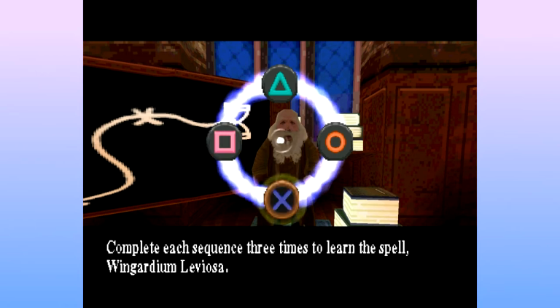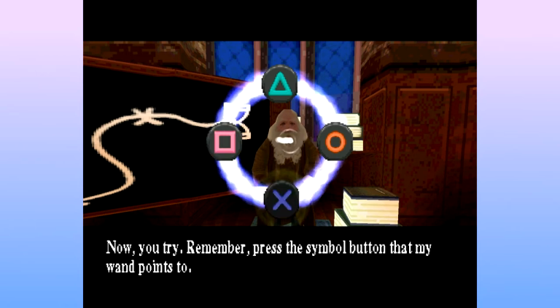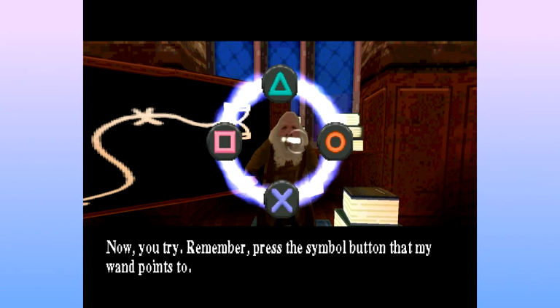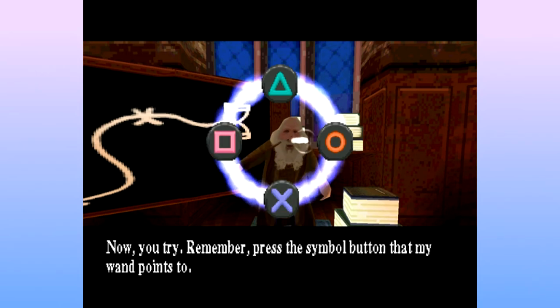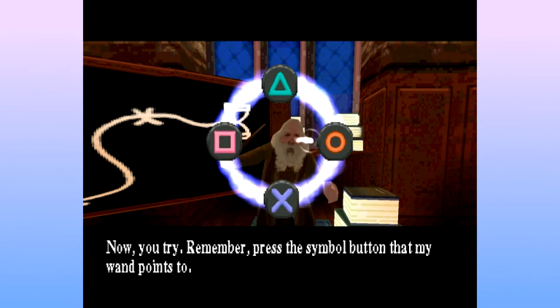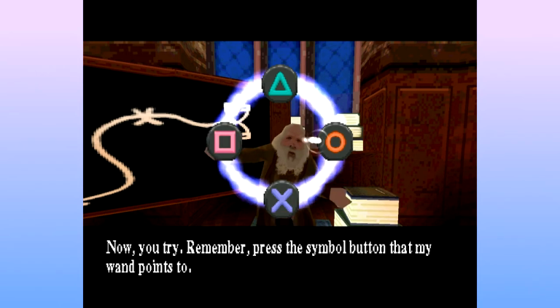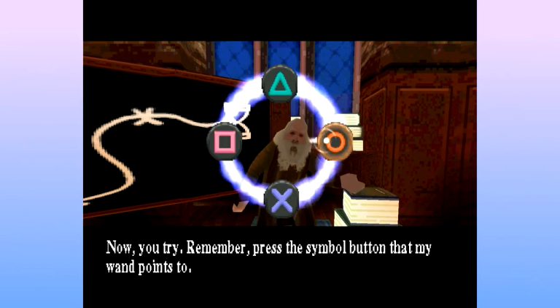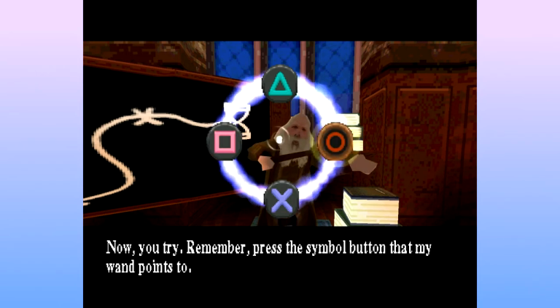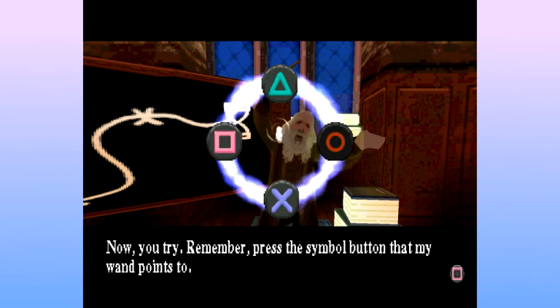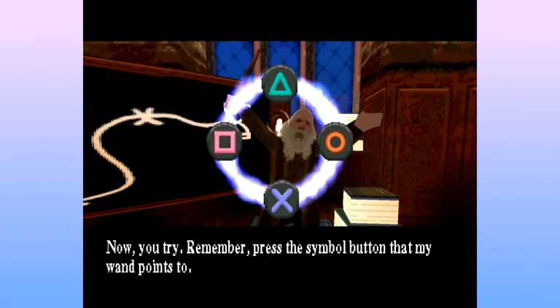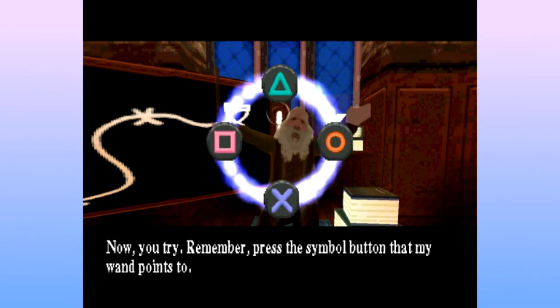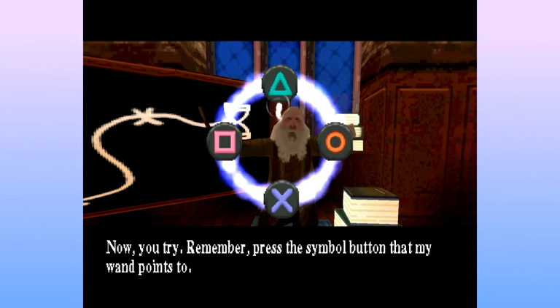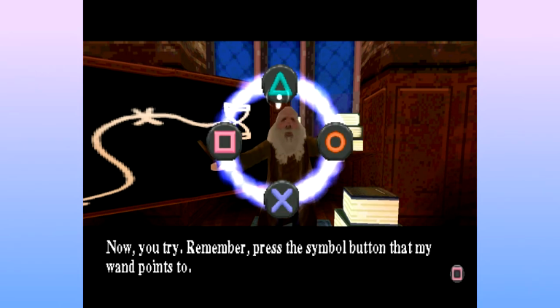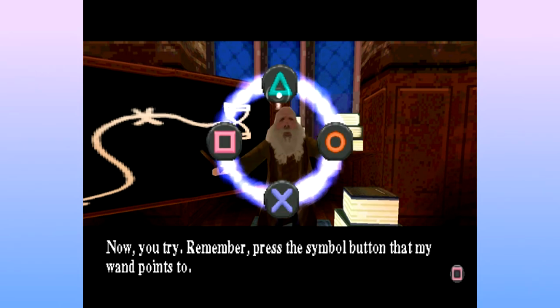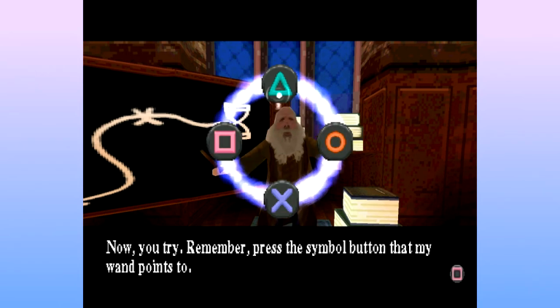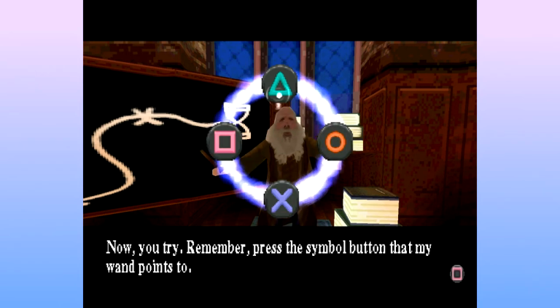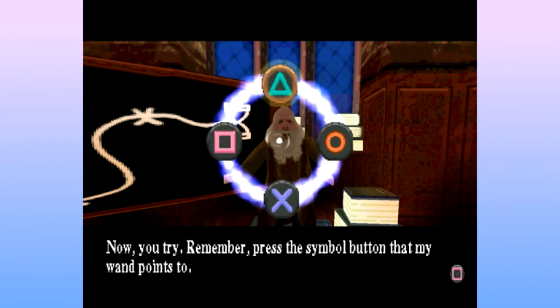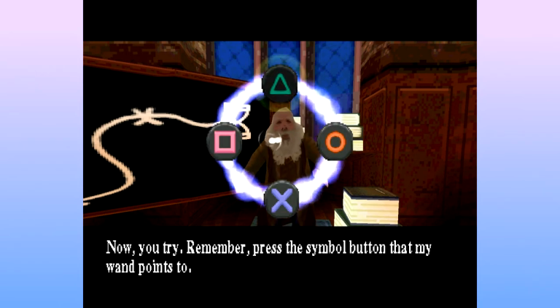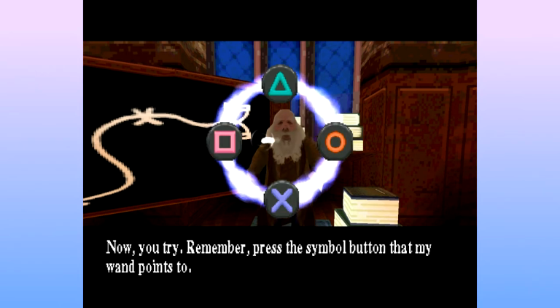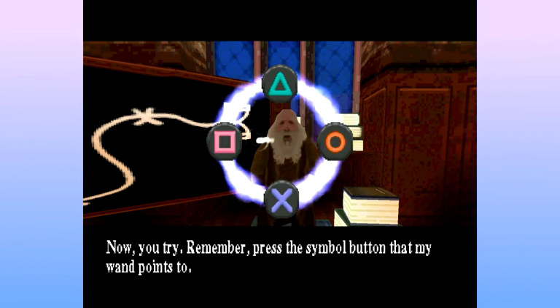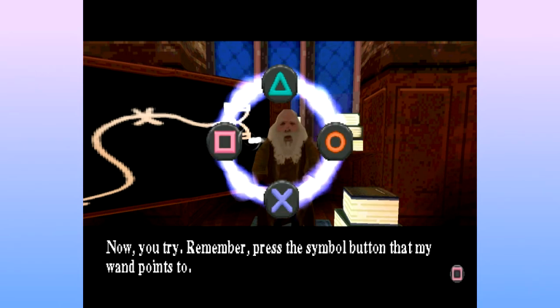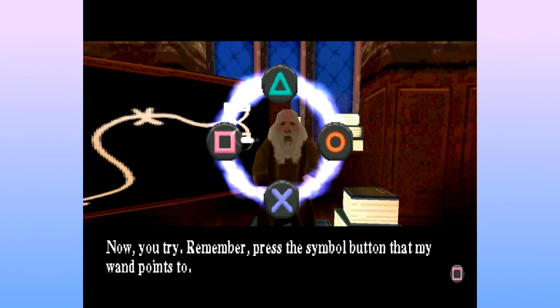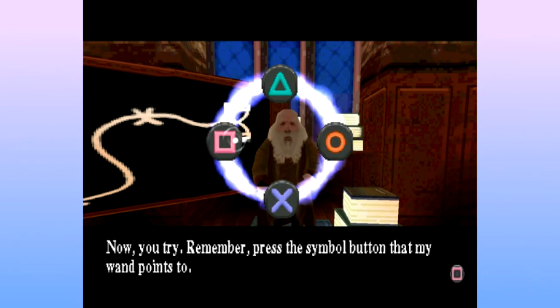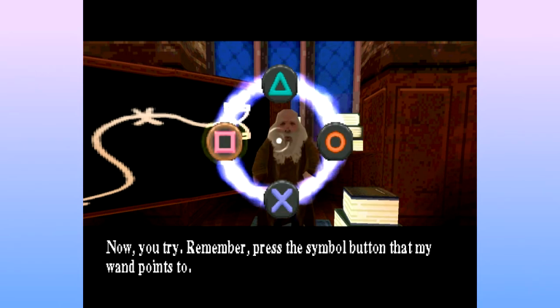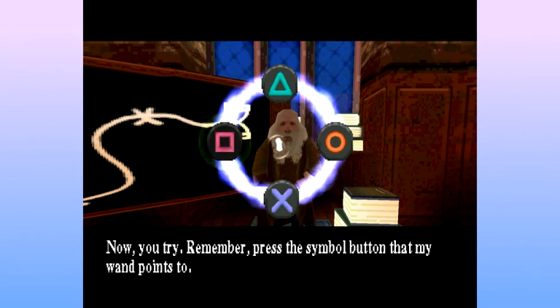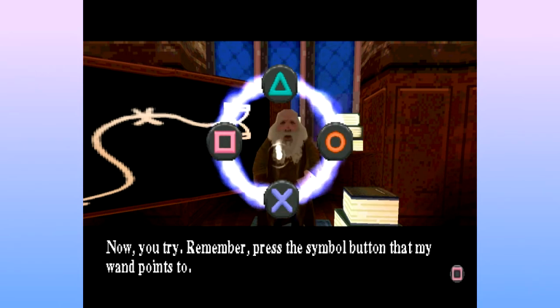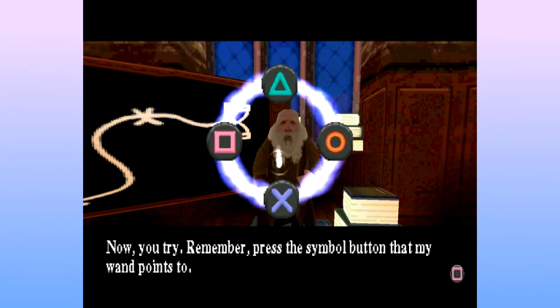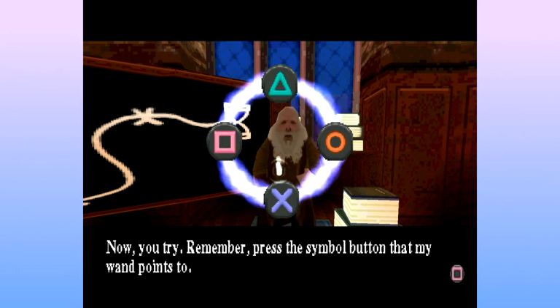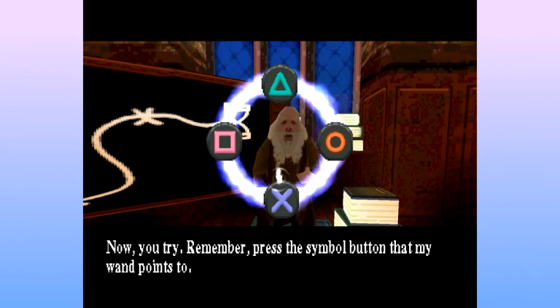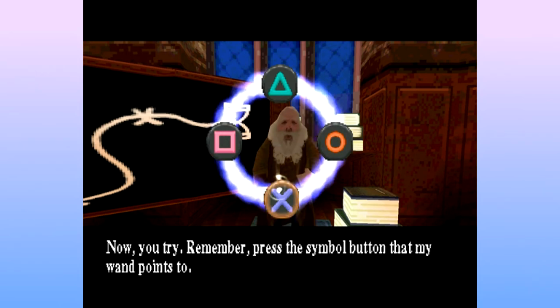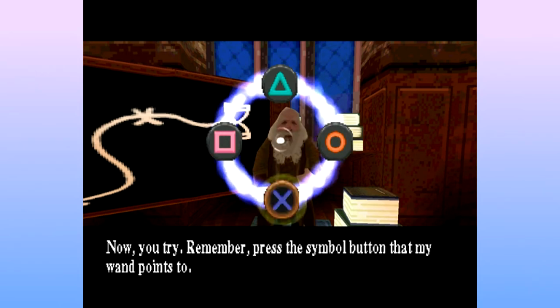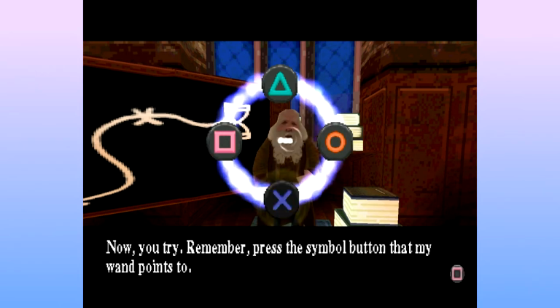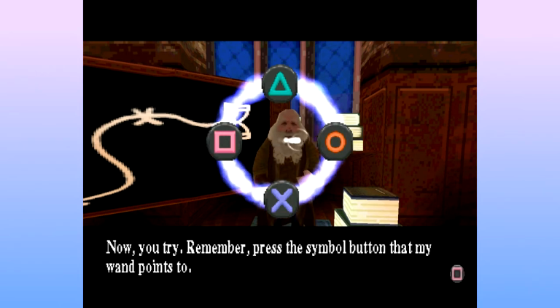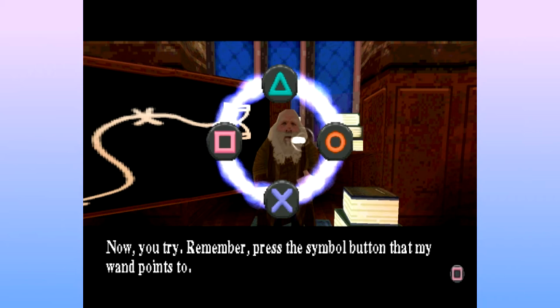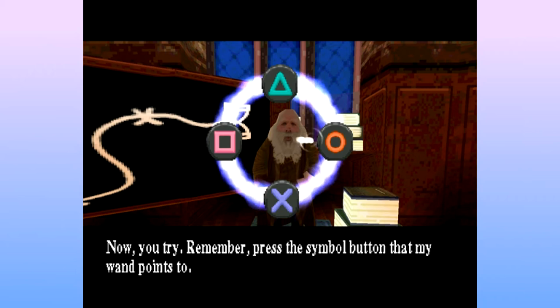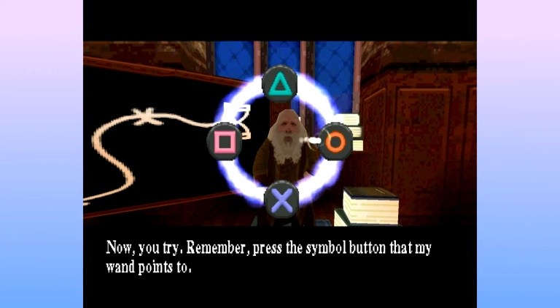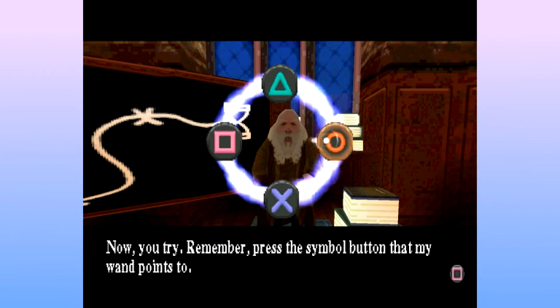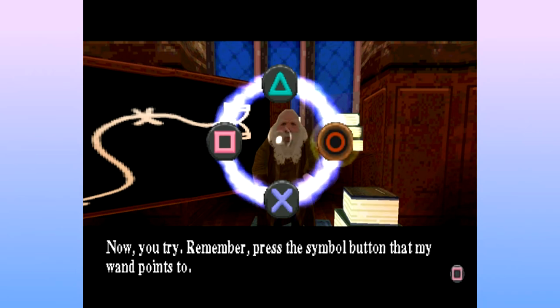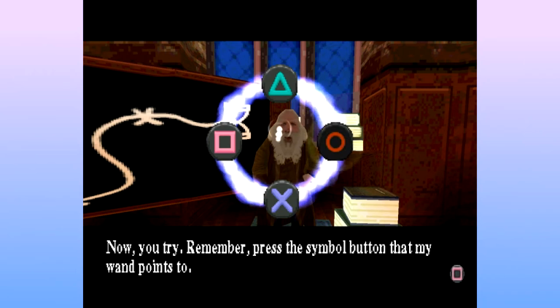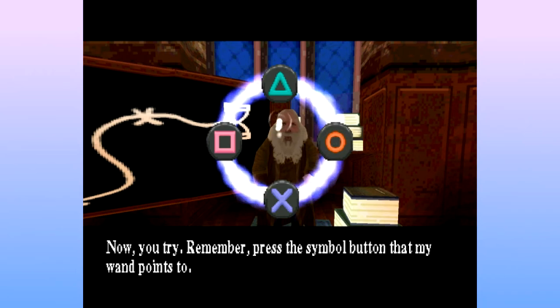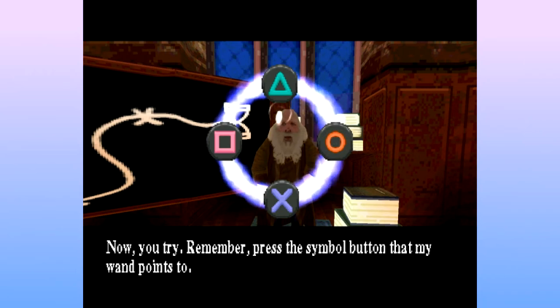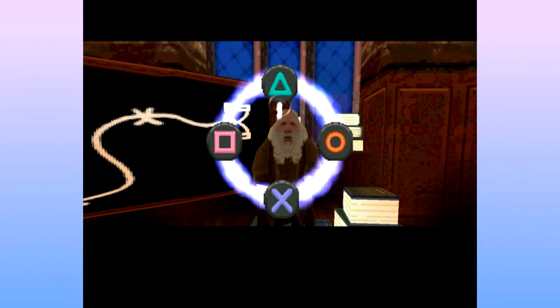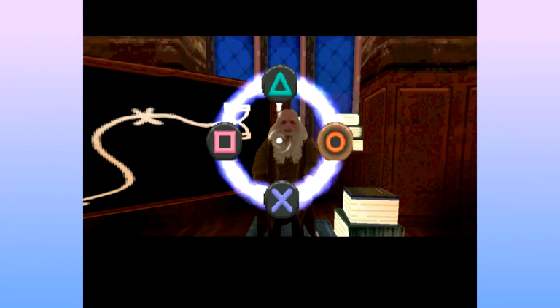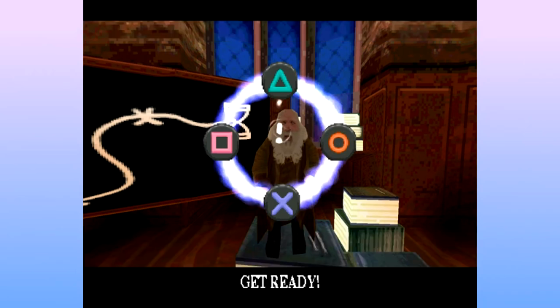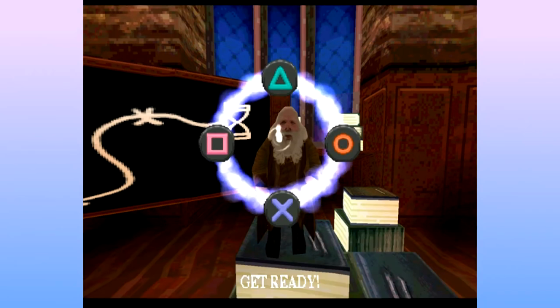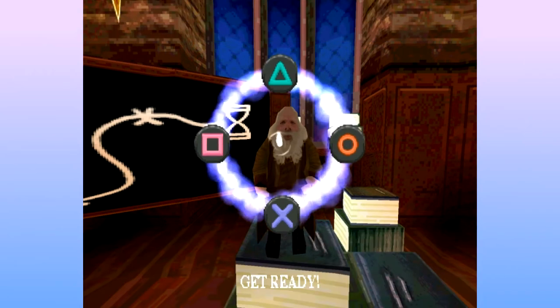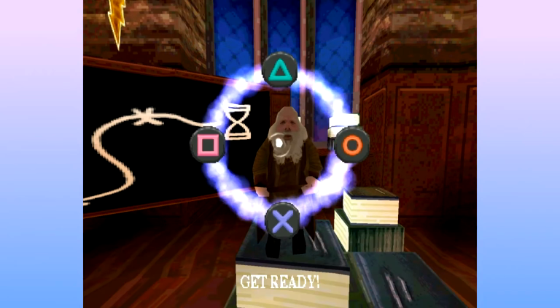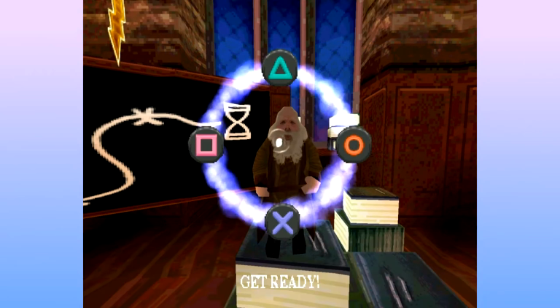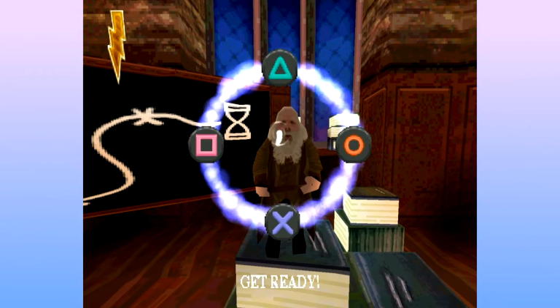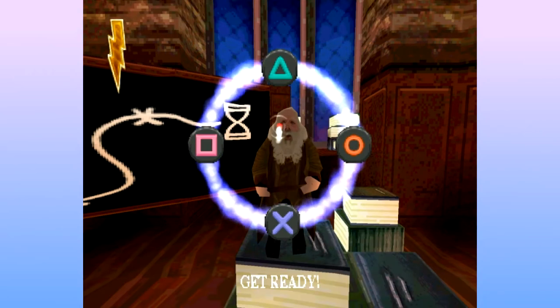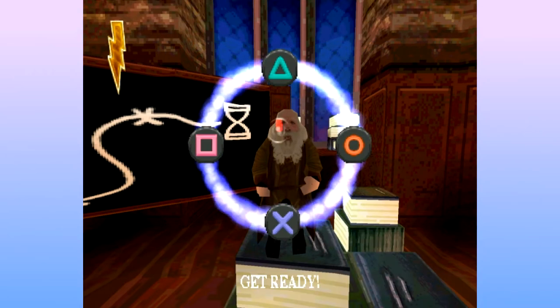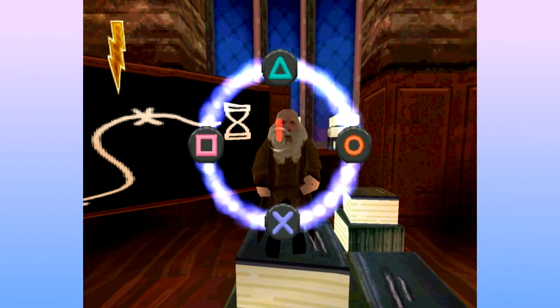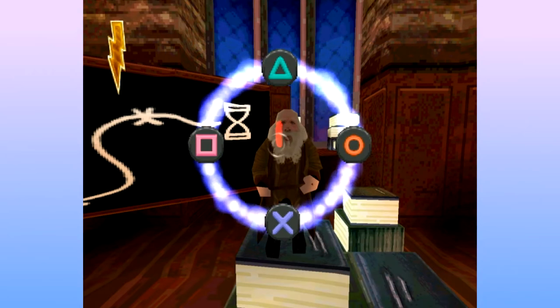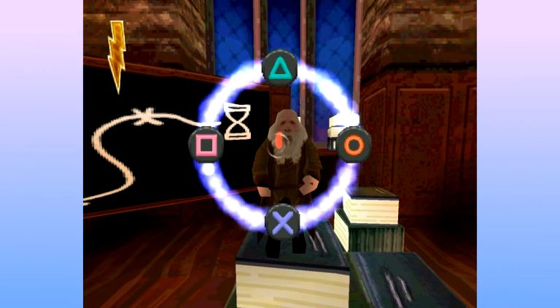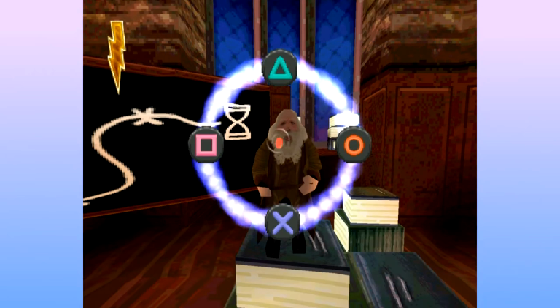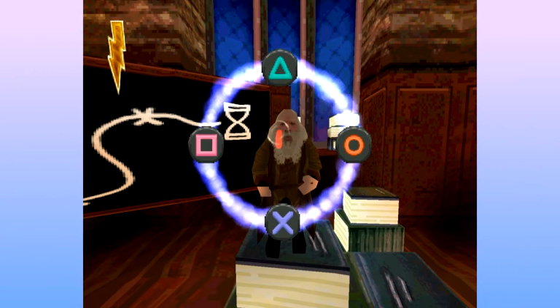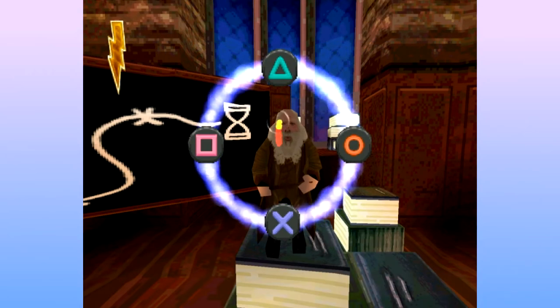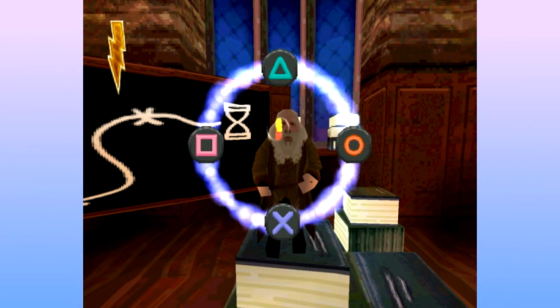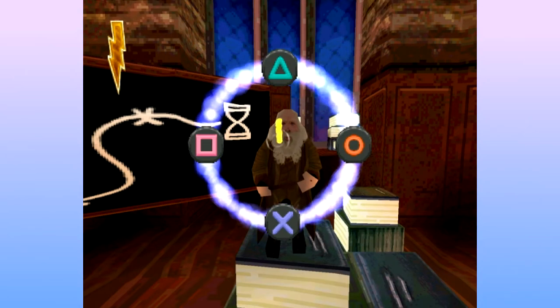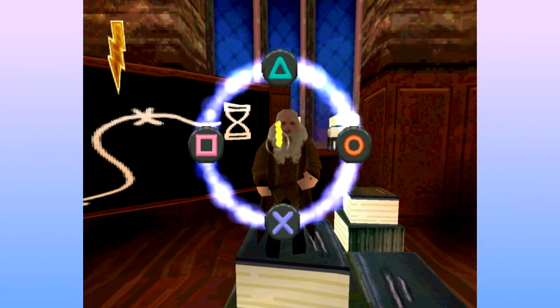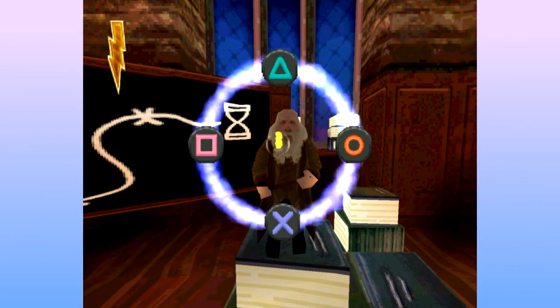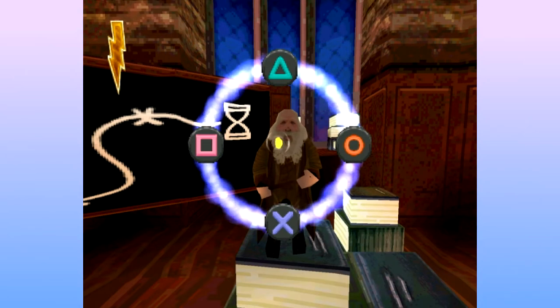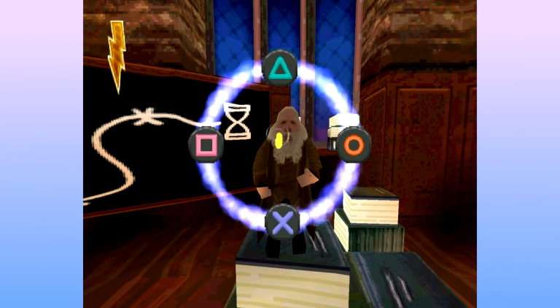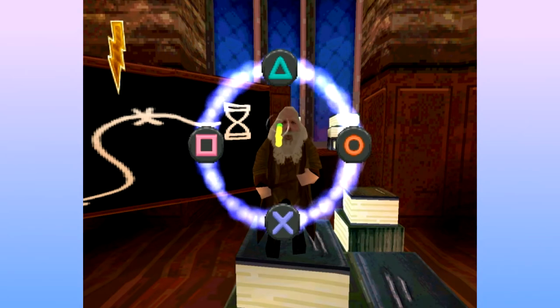It's not Leviosa. It's Leviosa. Leviosa. Okay, there's enough of that.